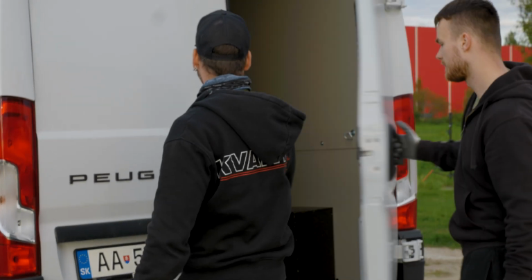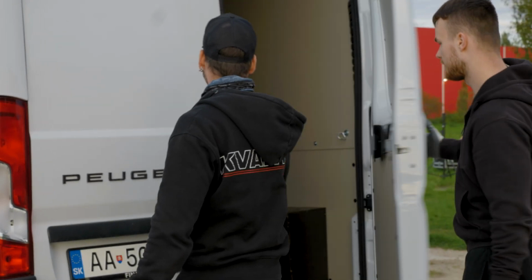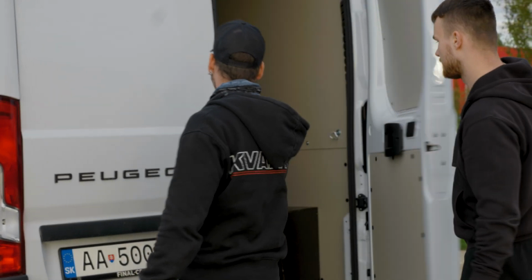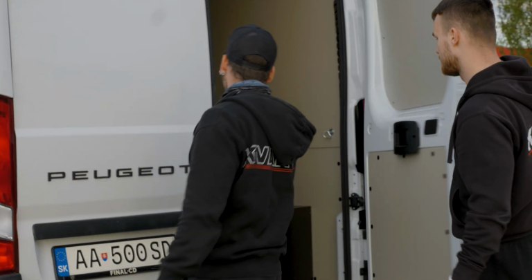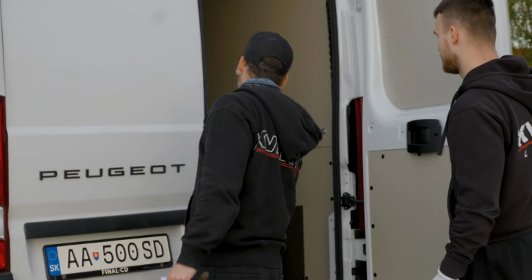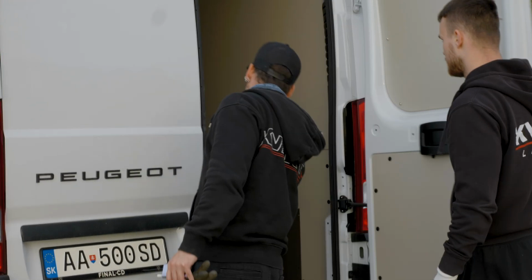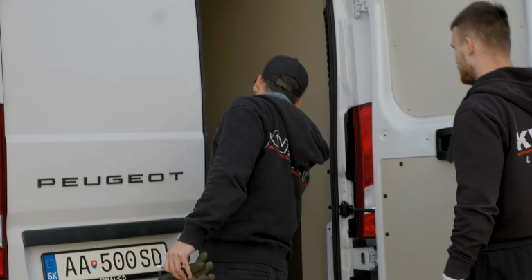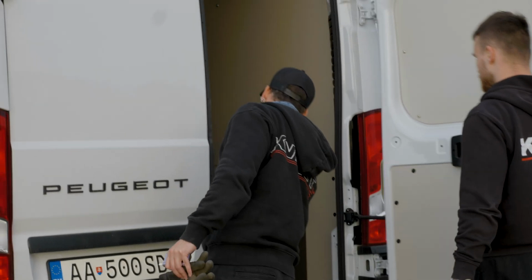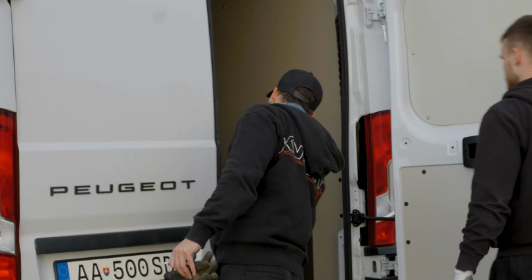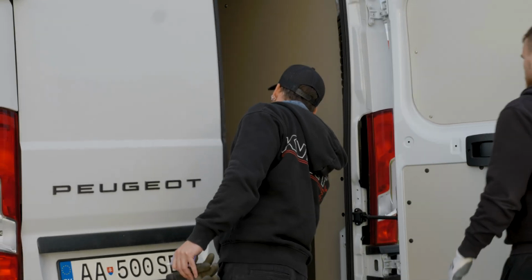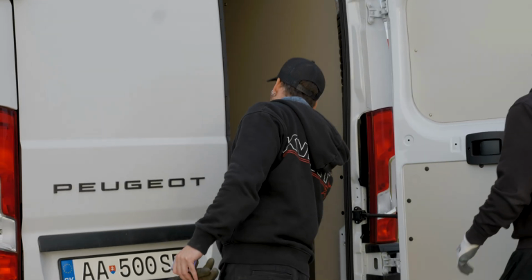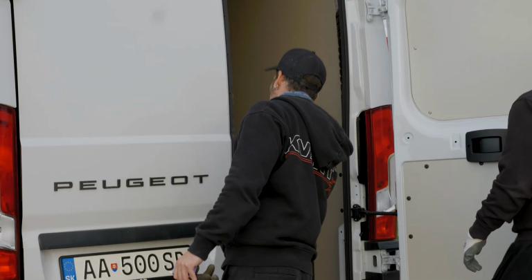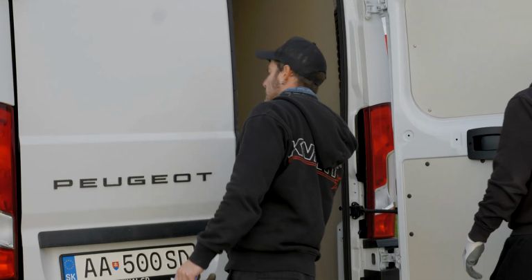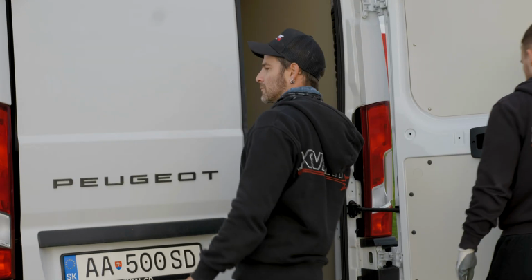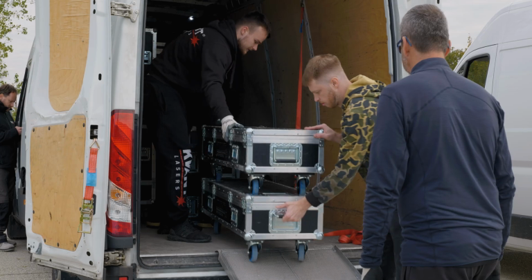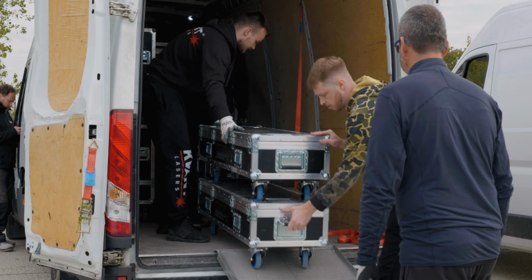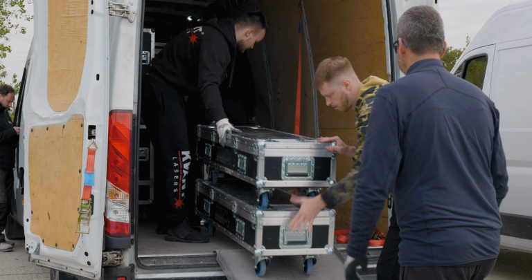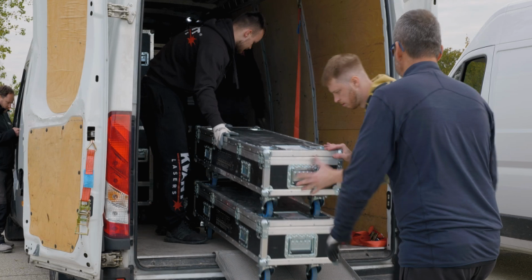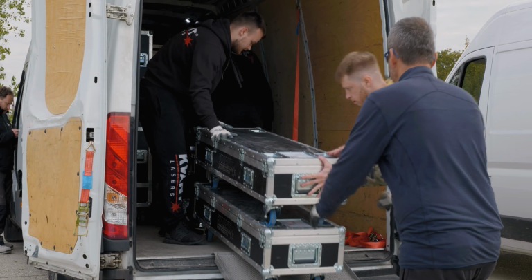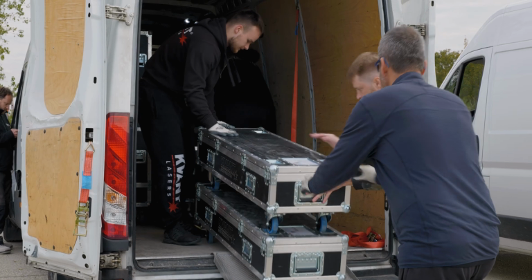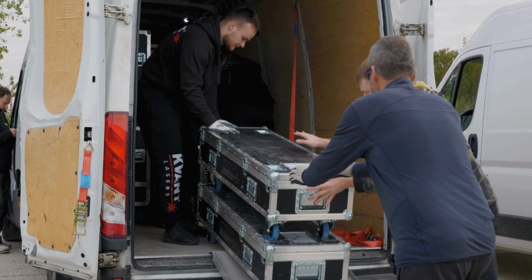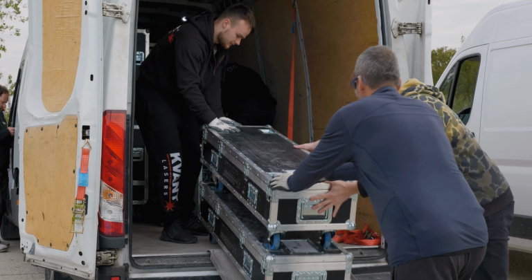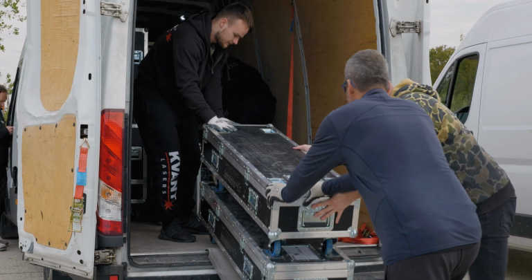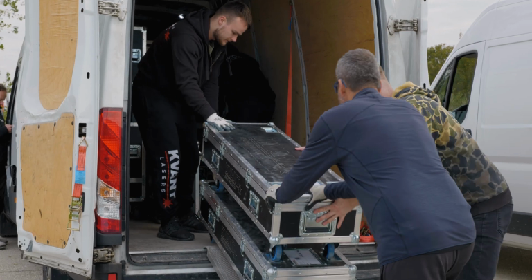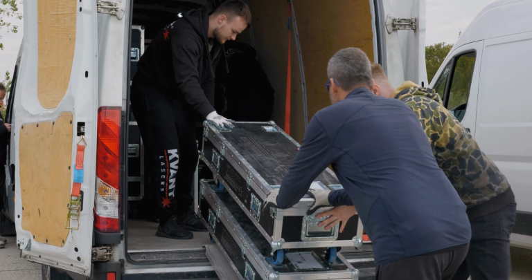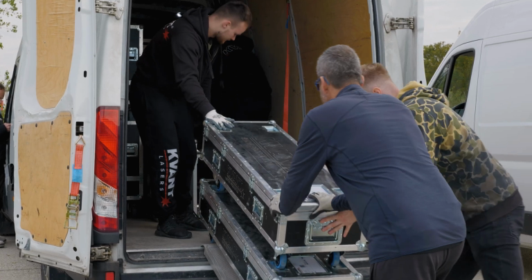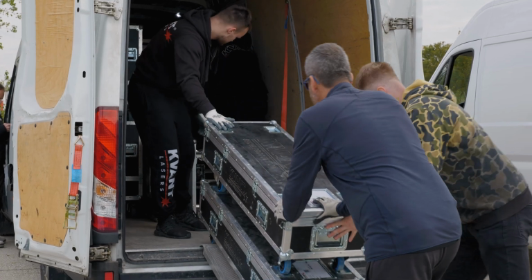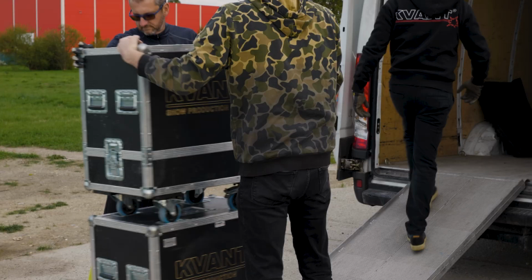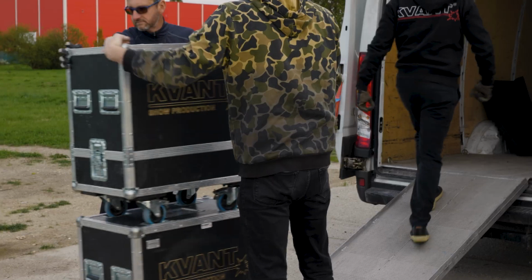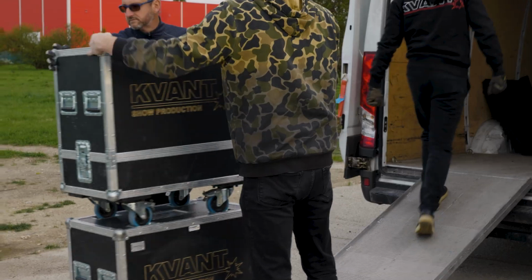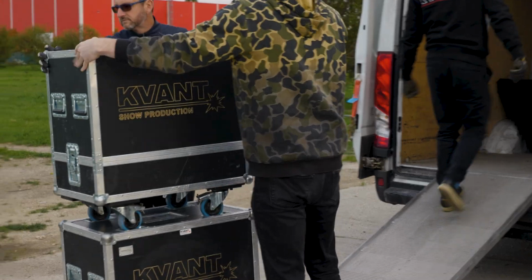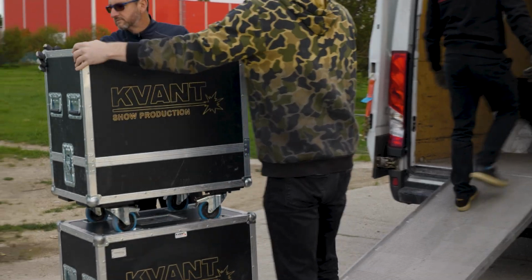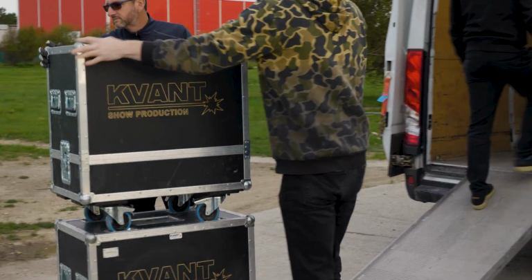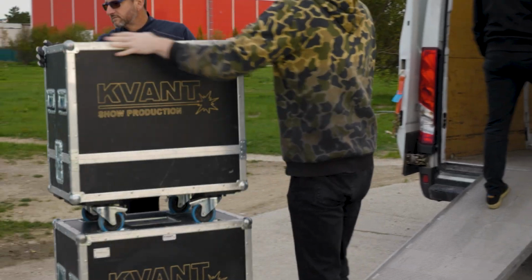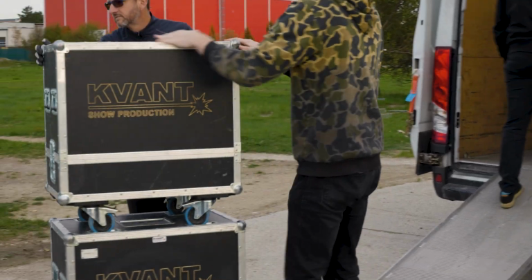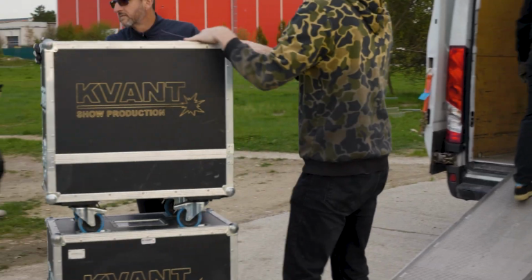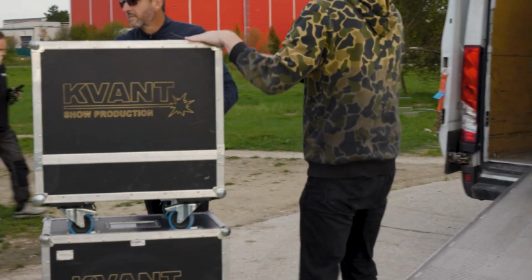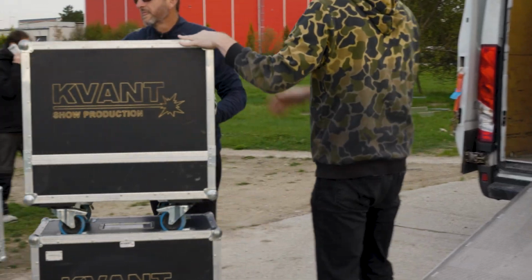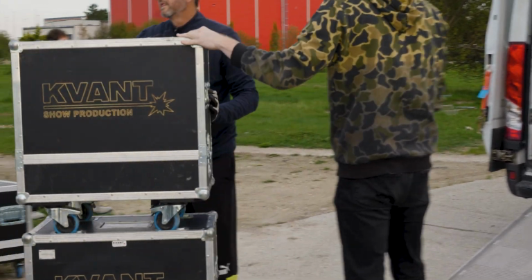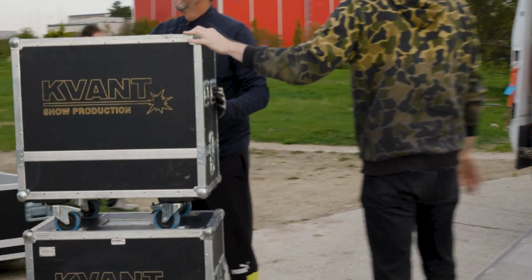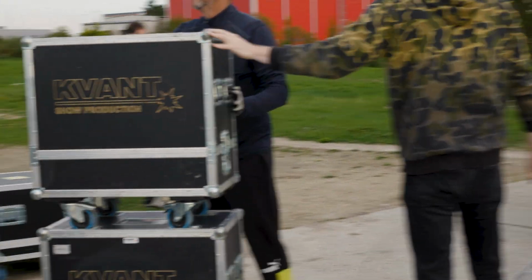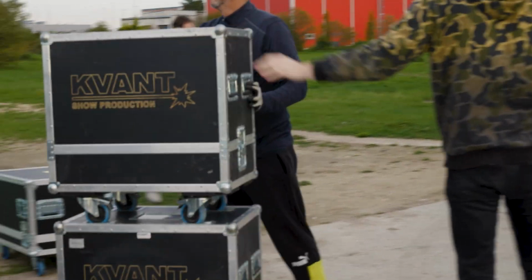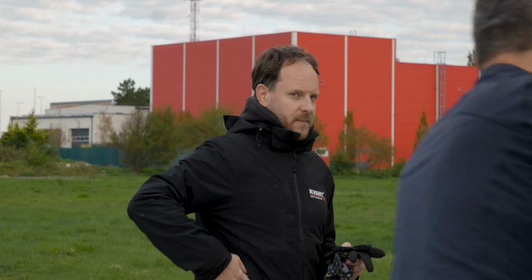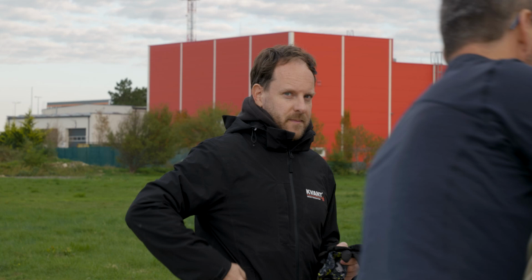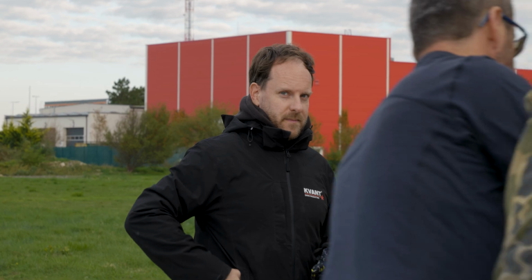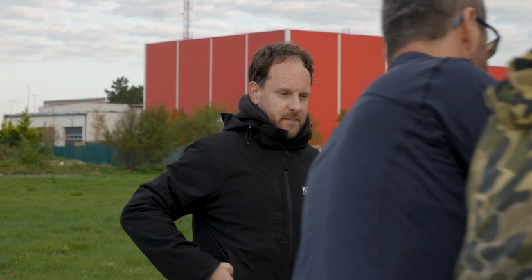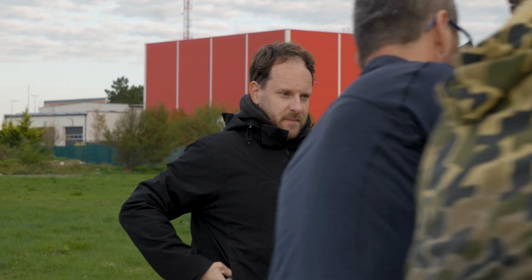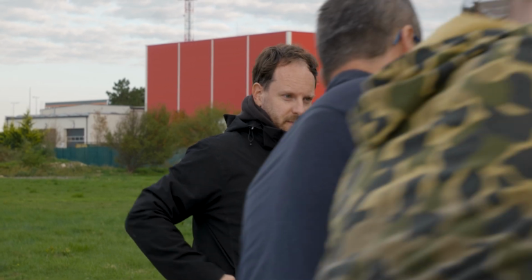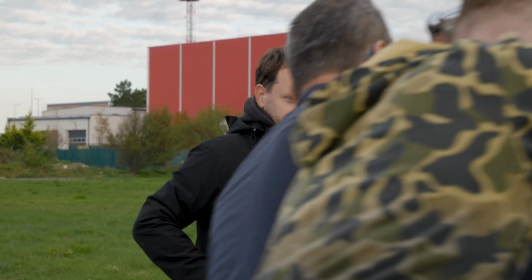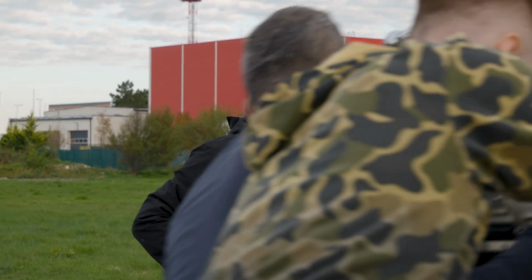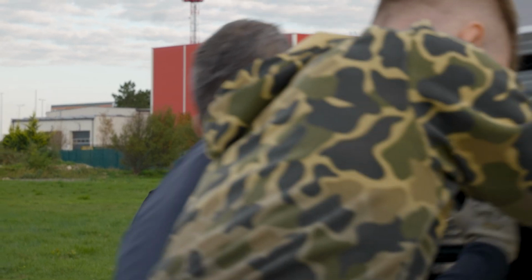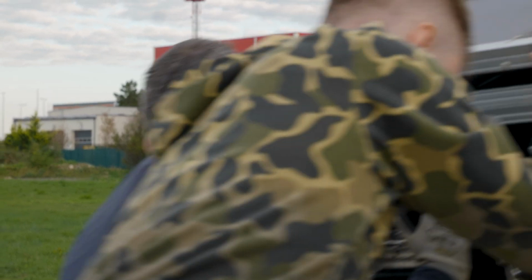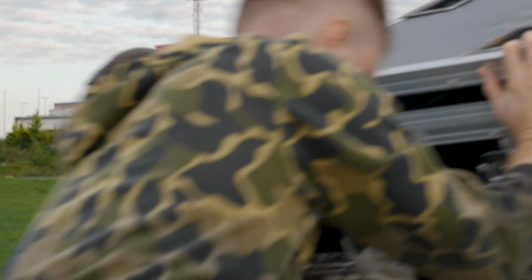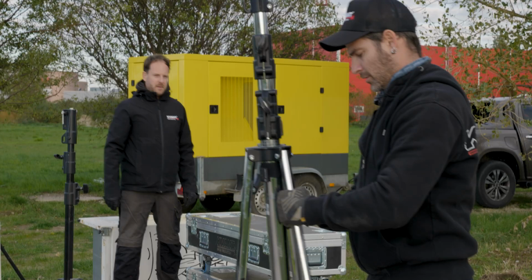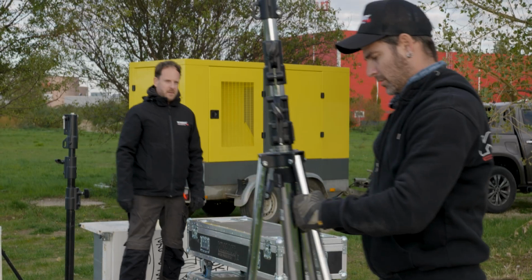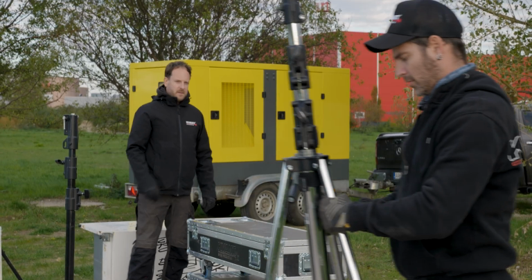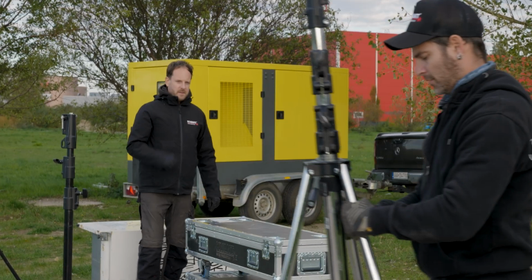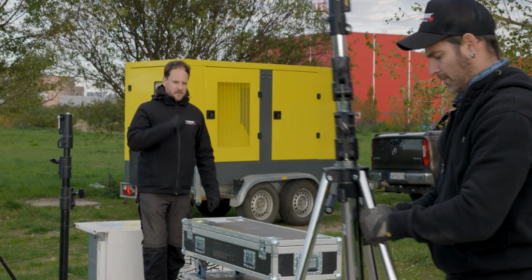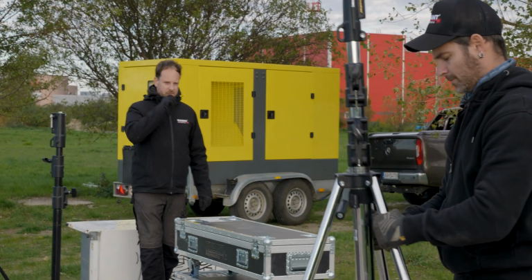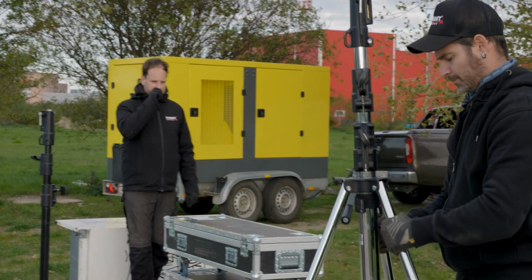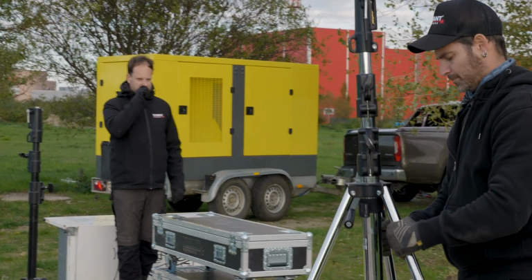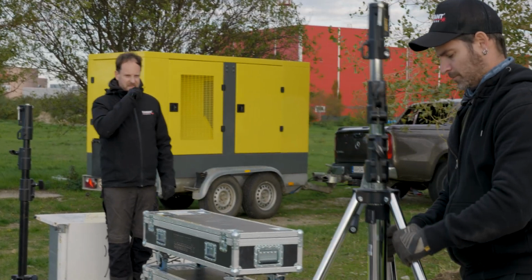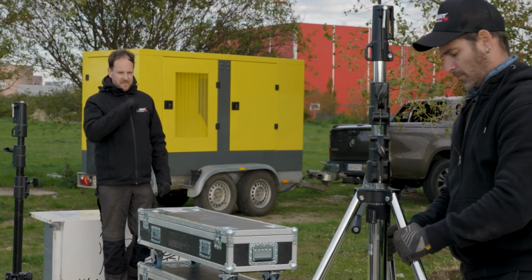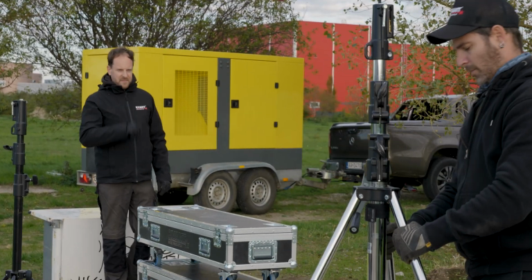A few years have passed since we released our first video, which compared various KVANT laser projectors with different power outputs.